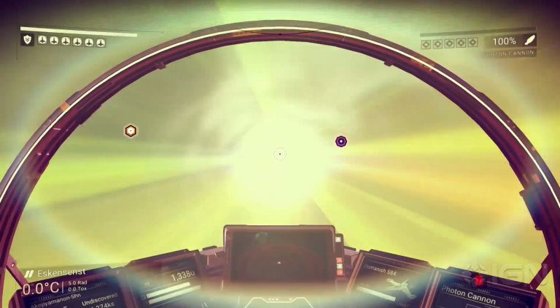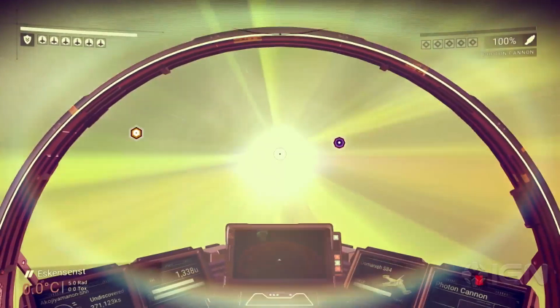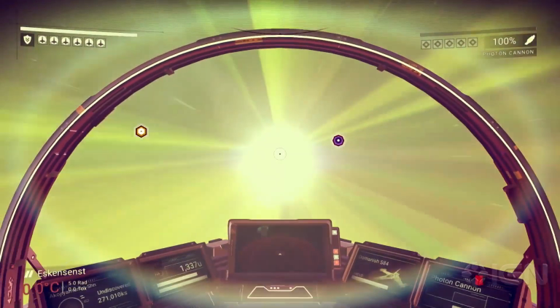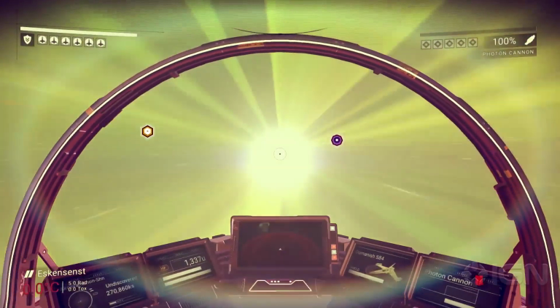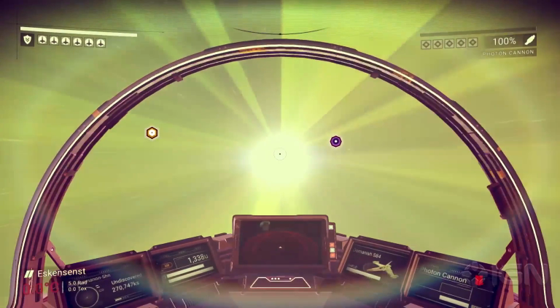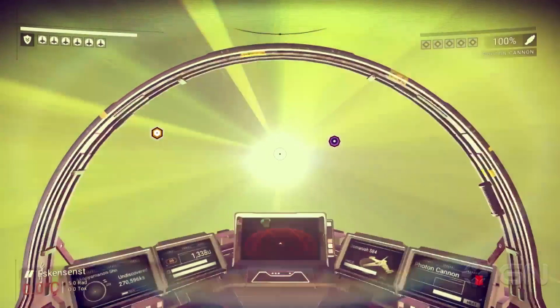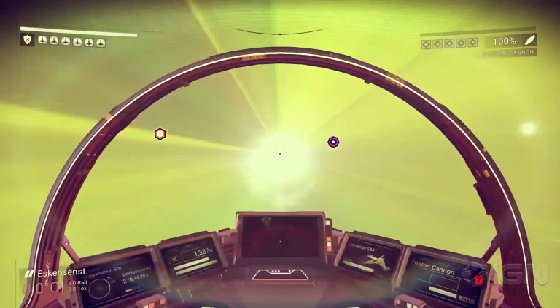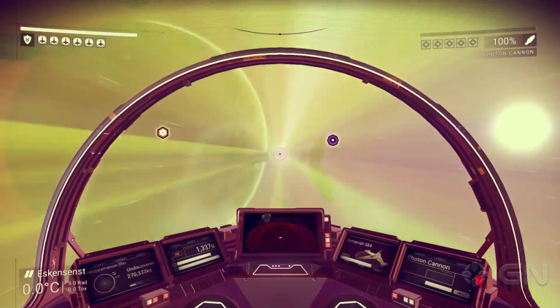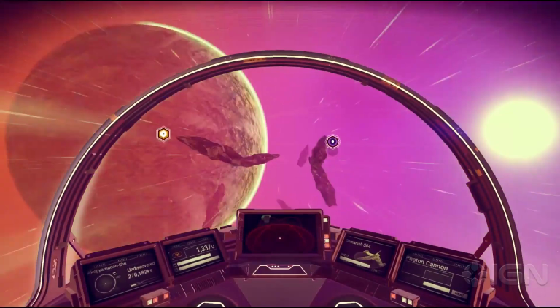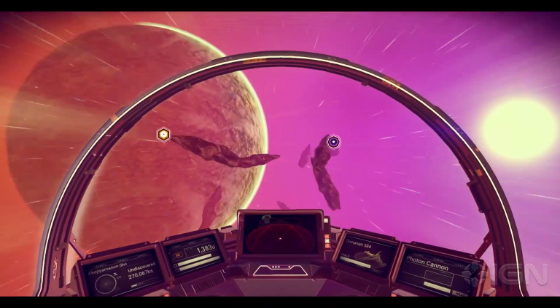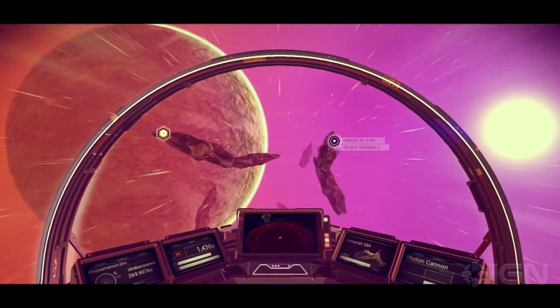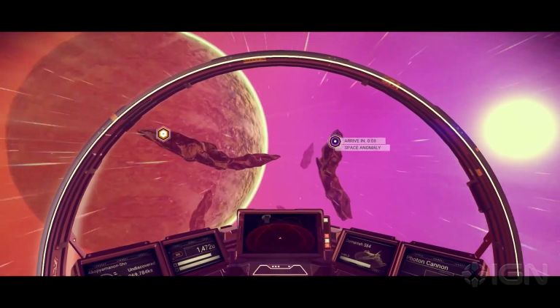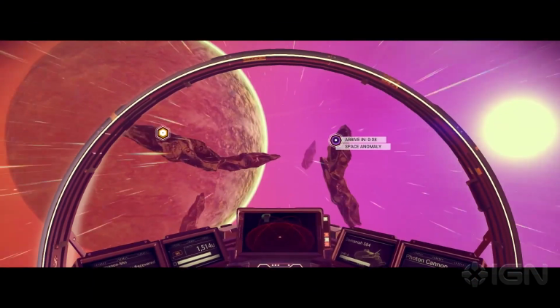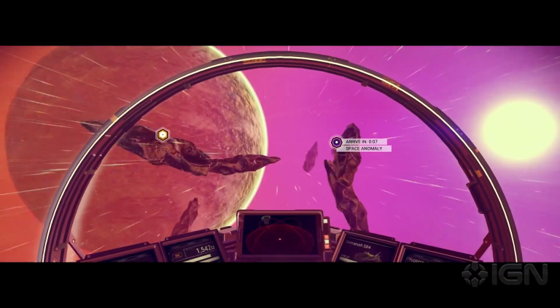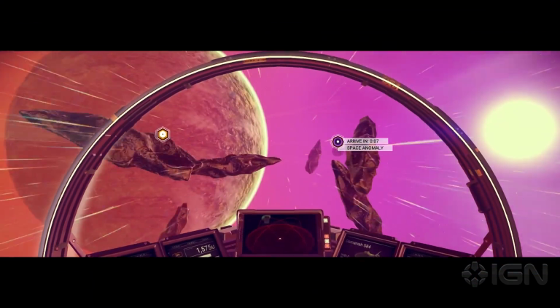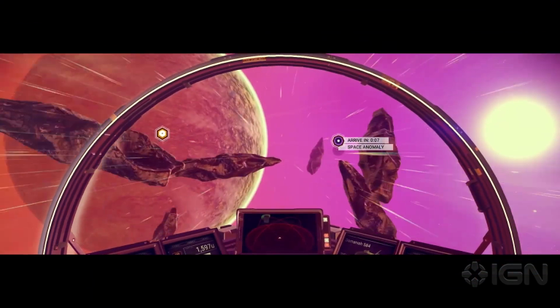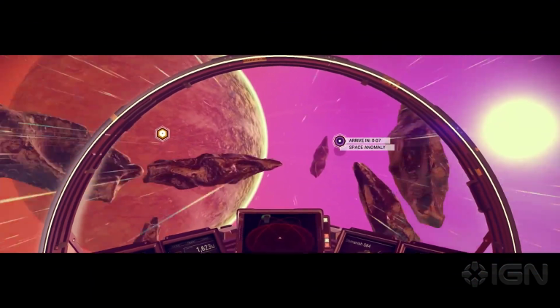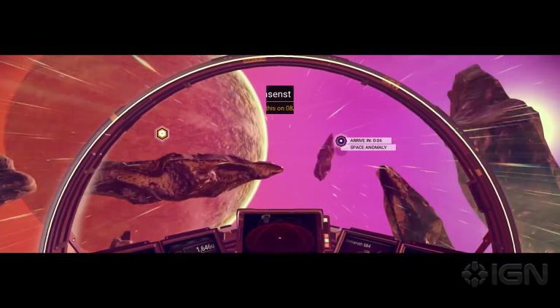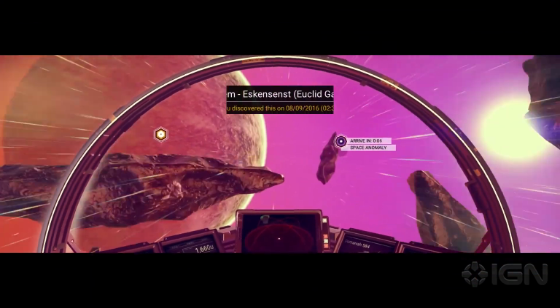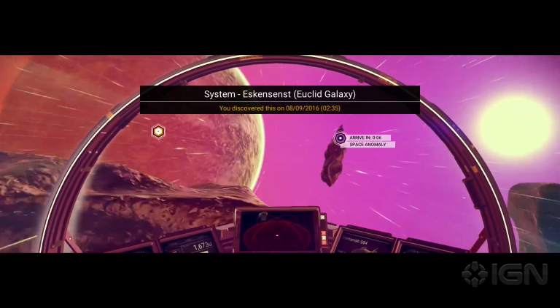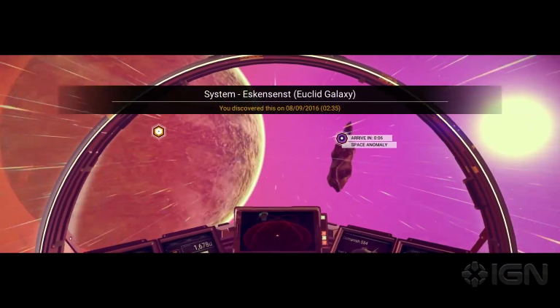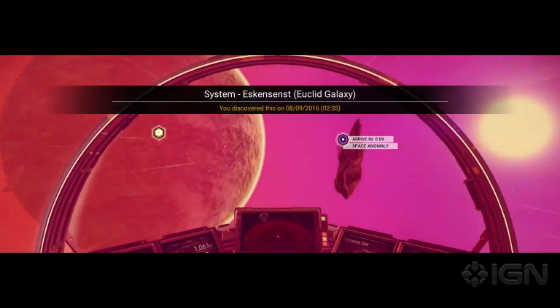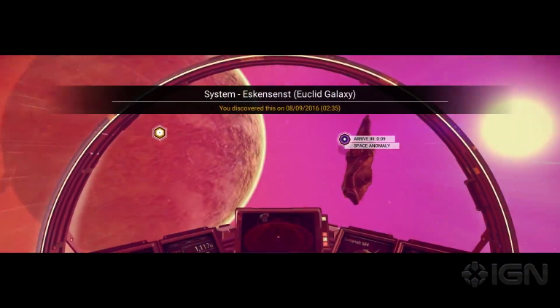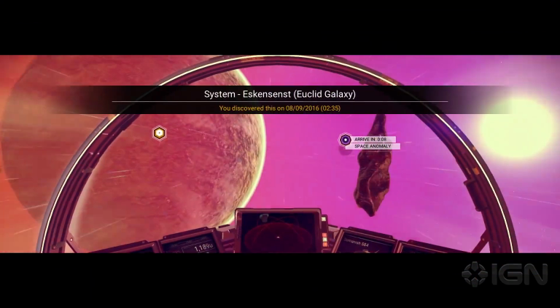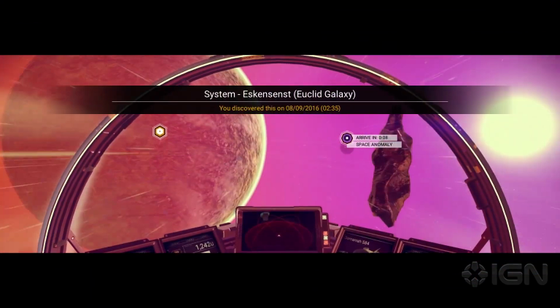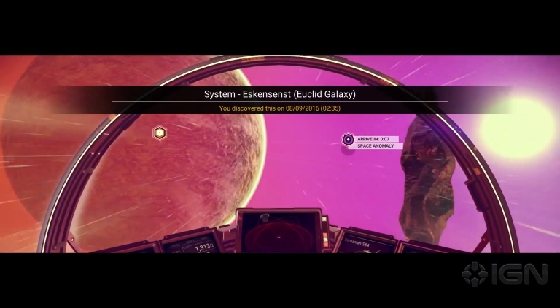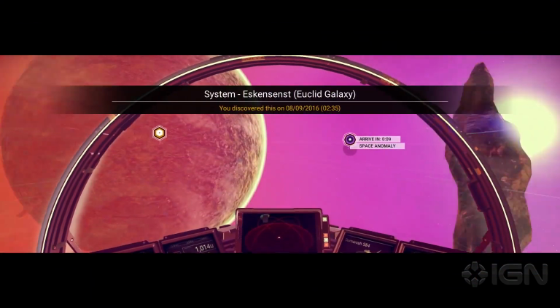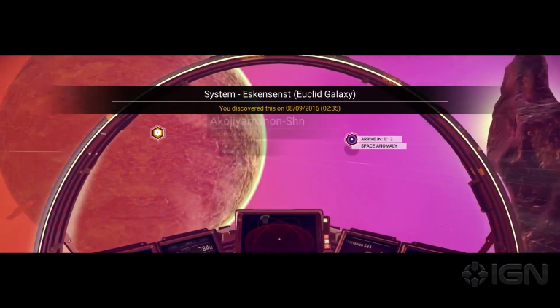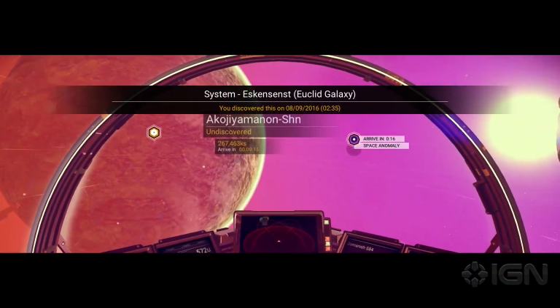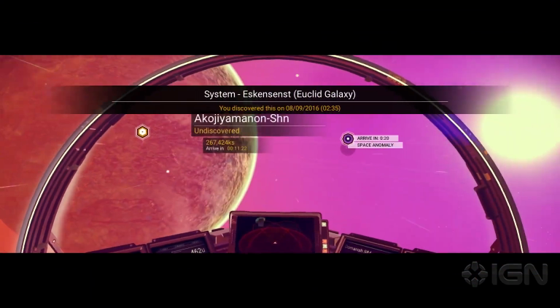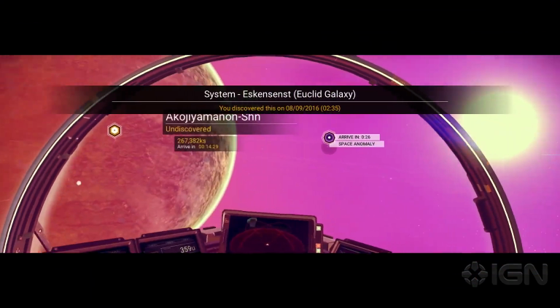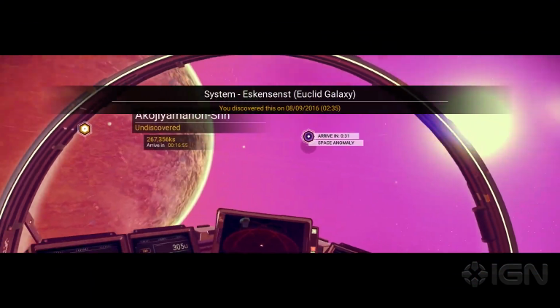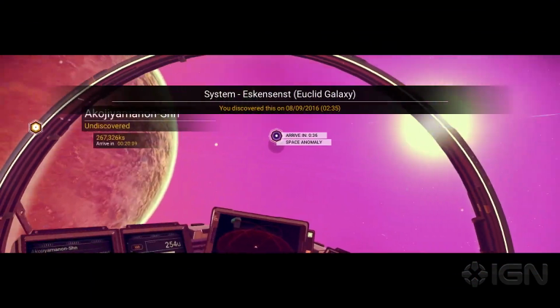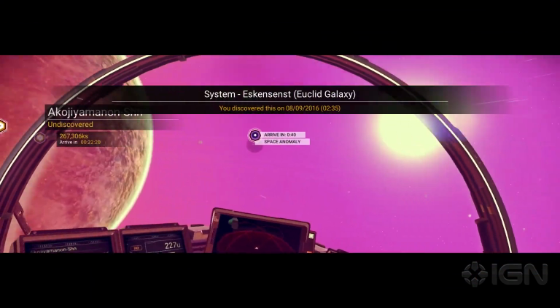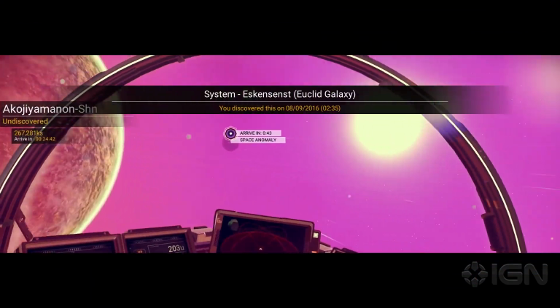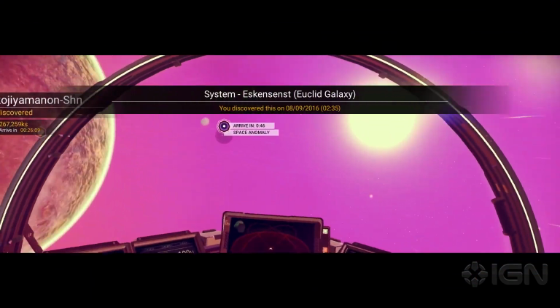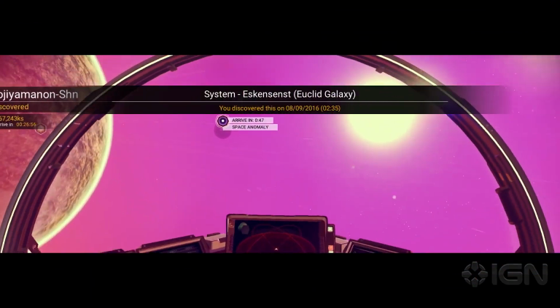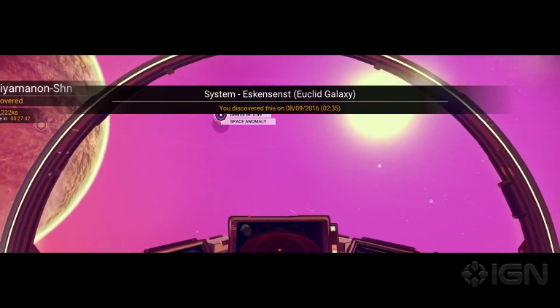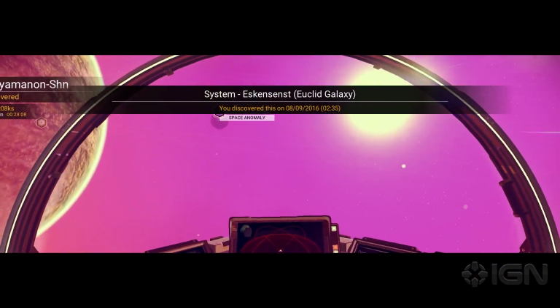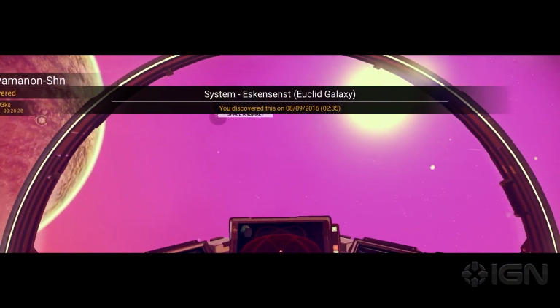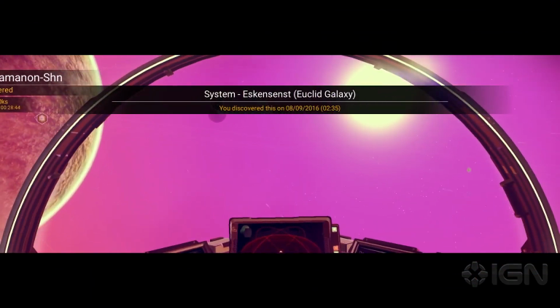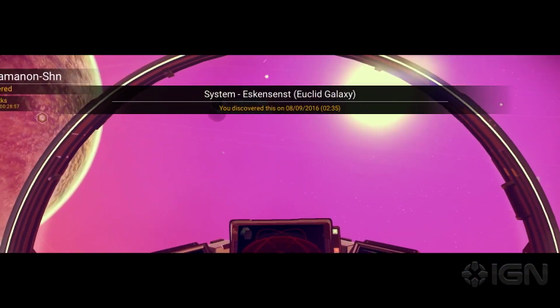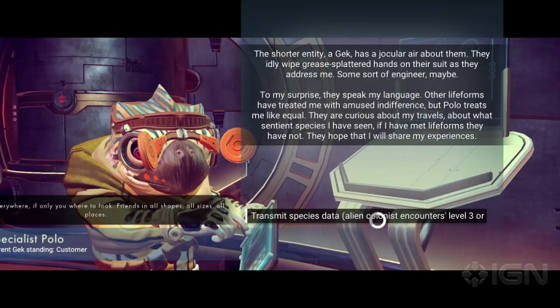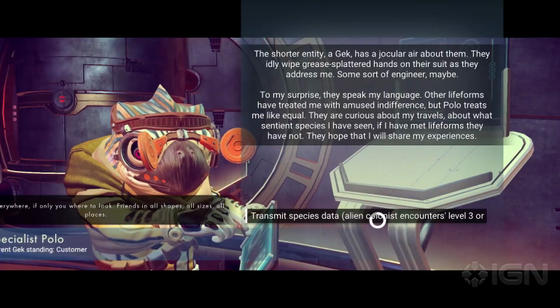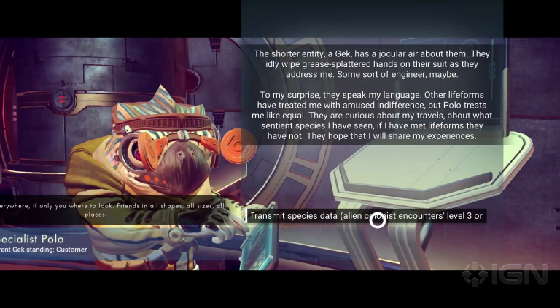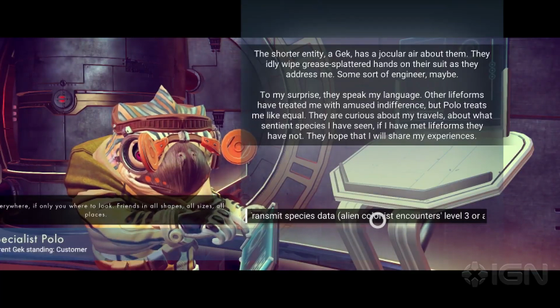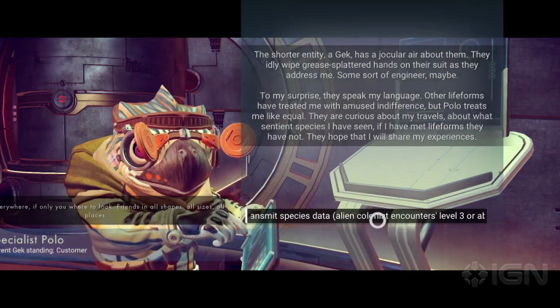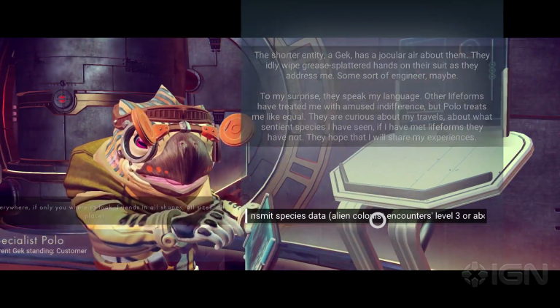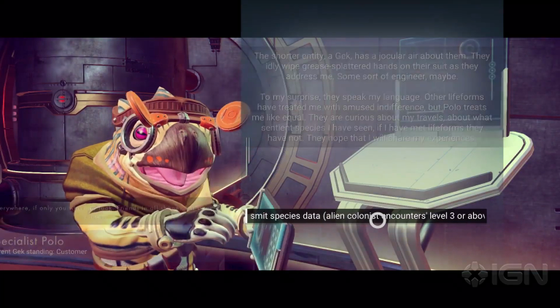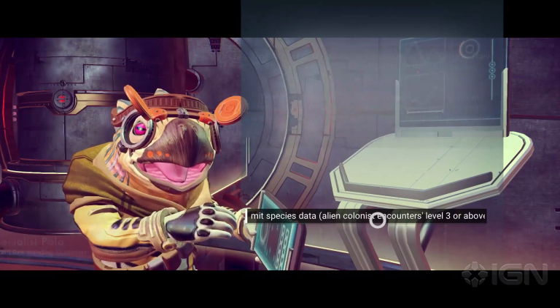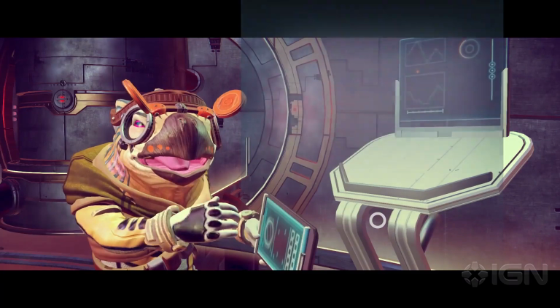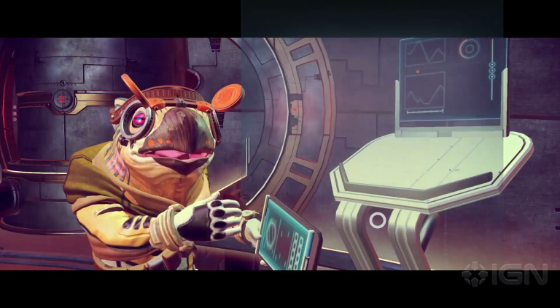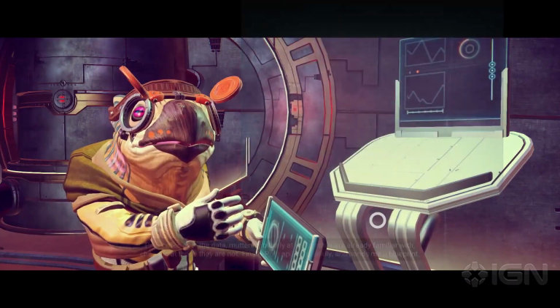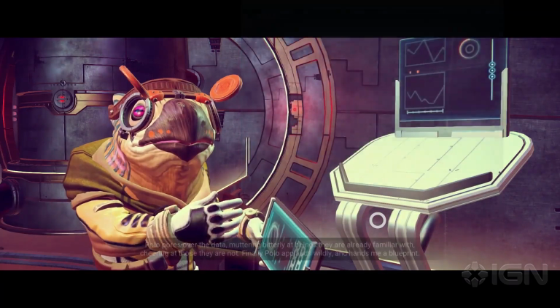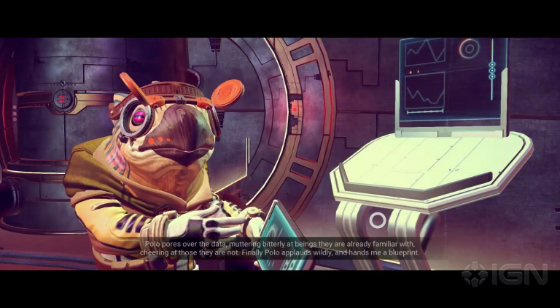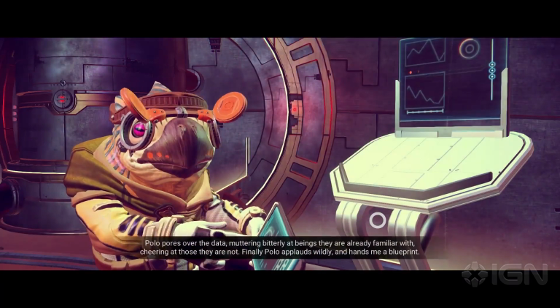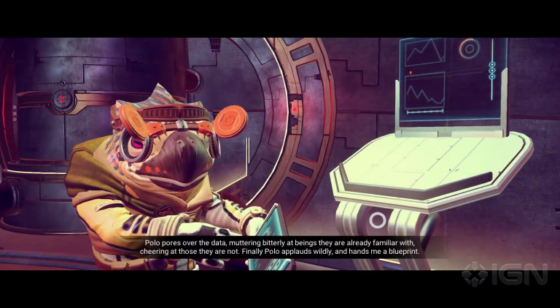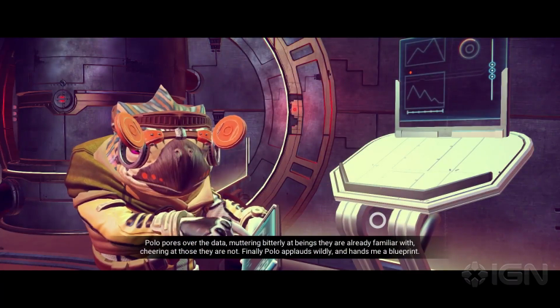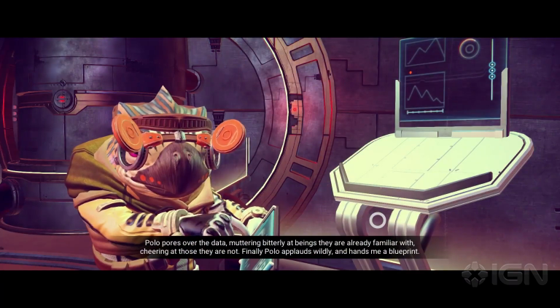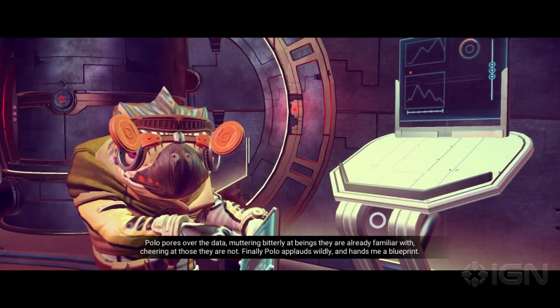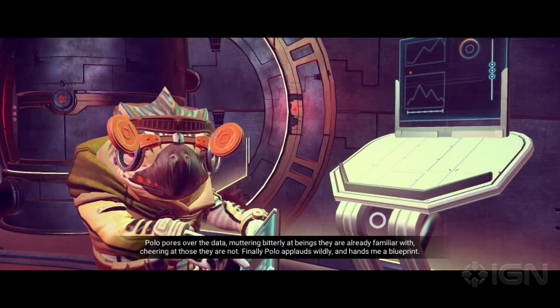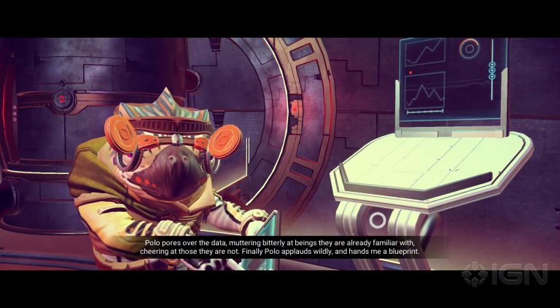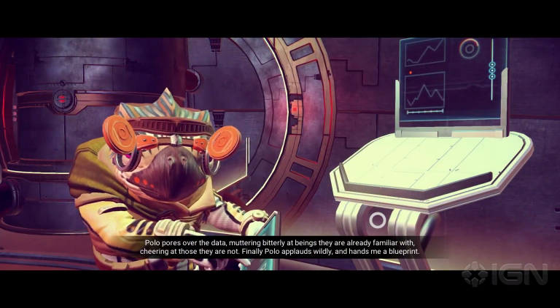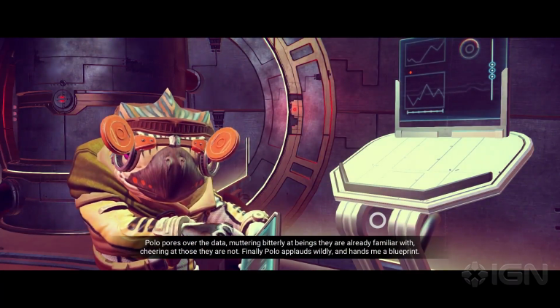On our next jump away, we detected a special space station called a Space Anomaly. We landed aboard and met the aliens inside.